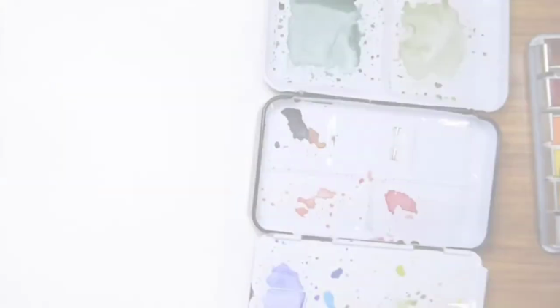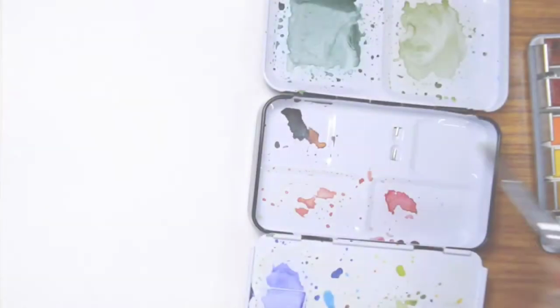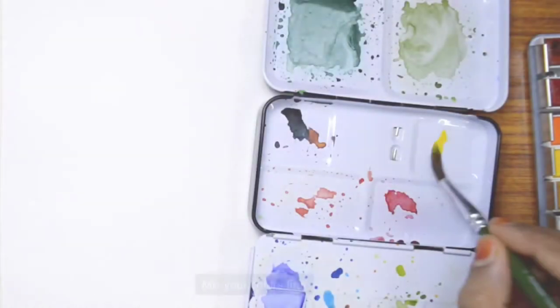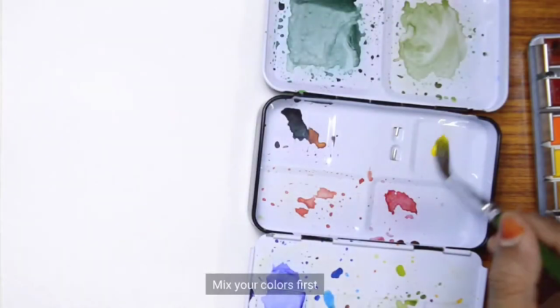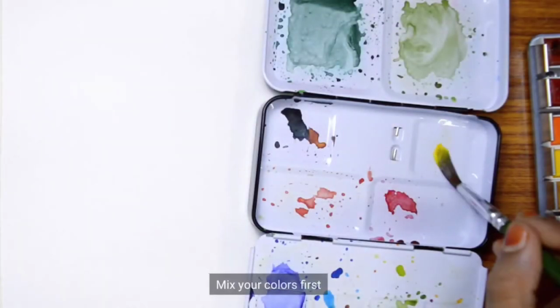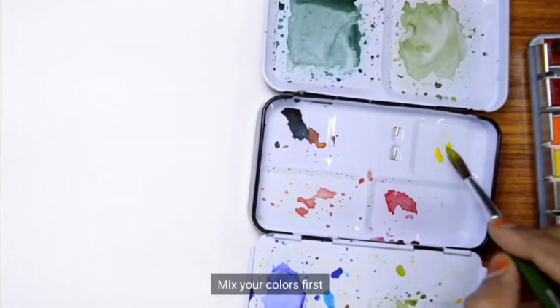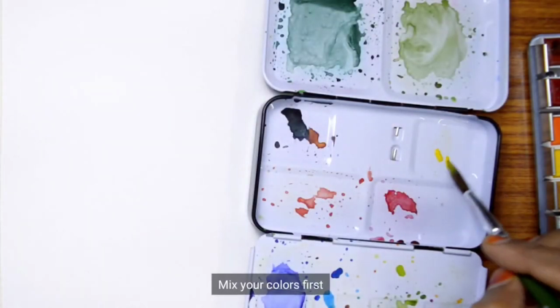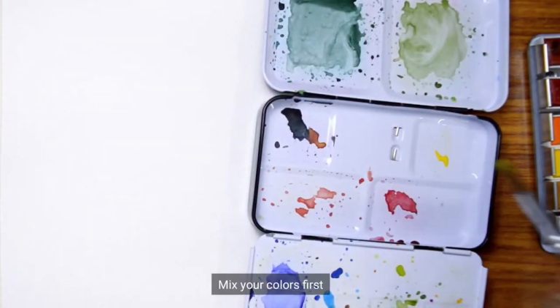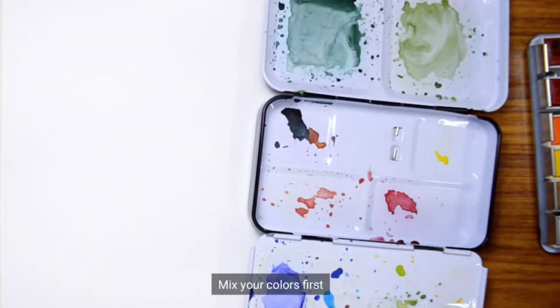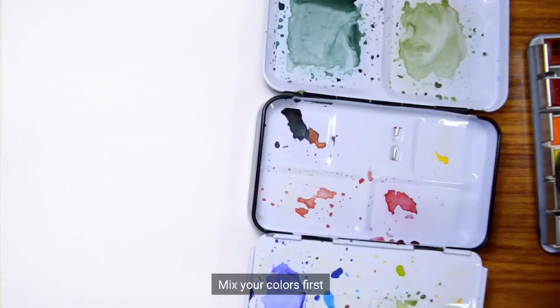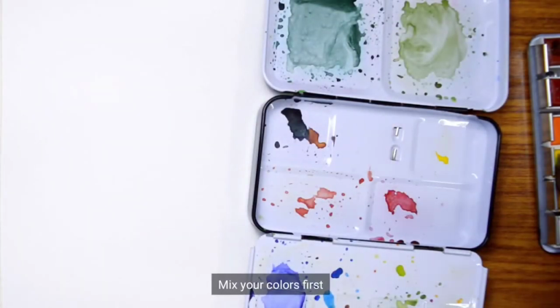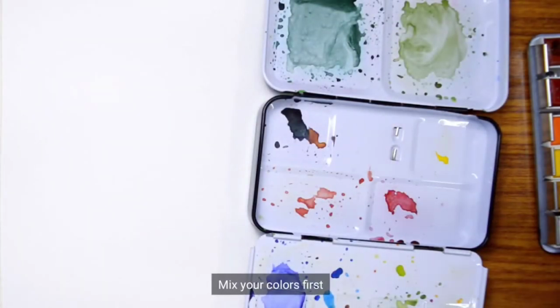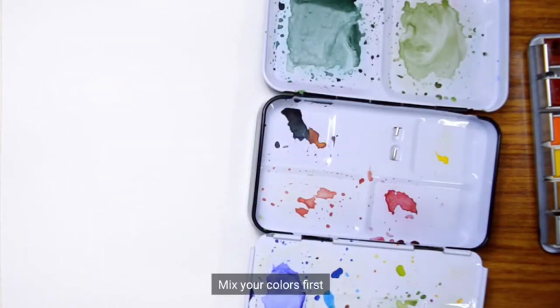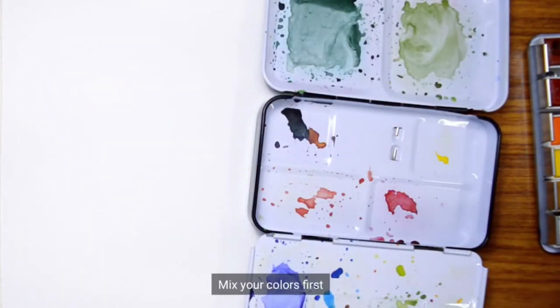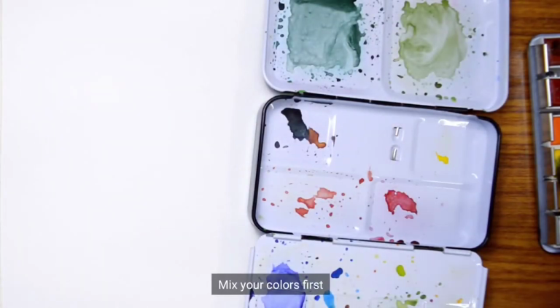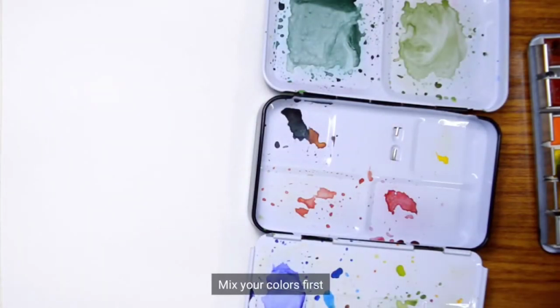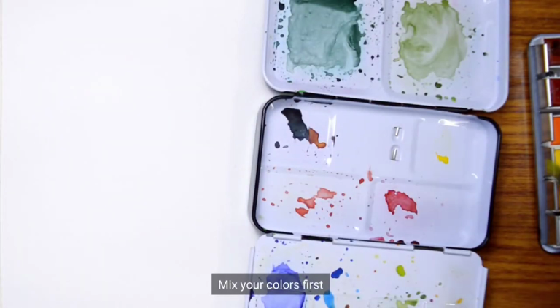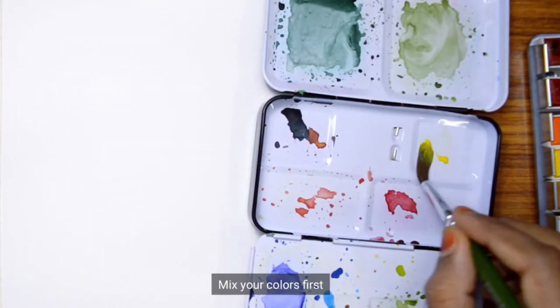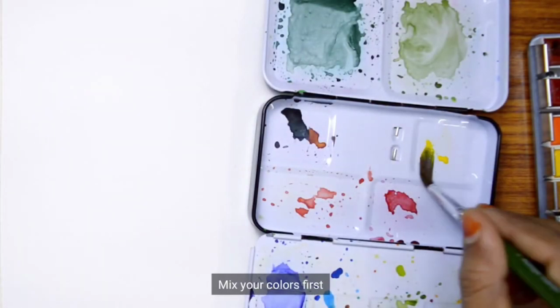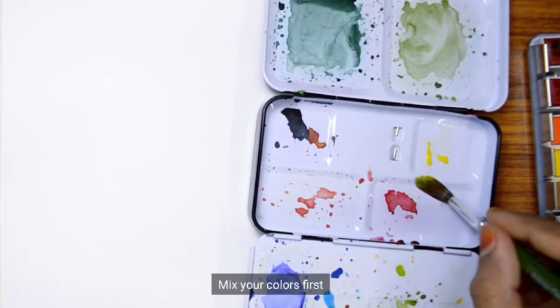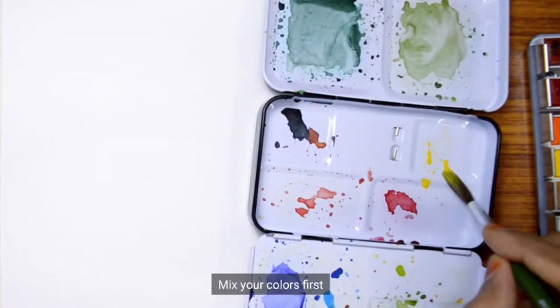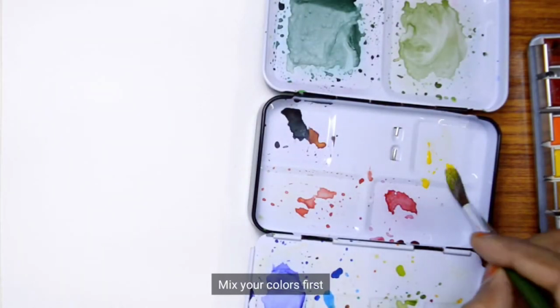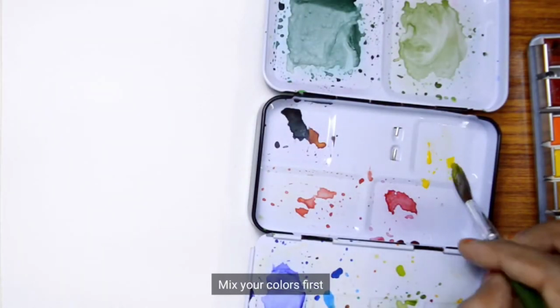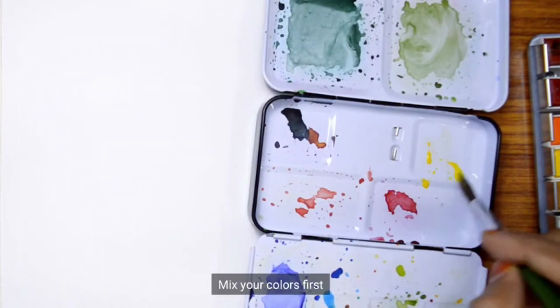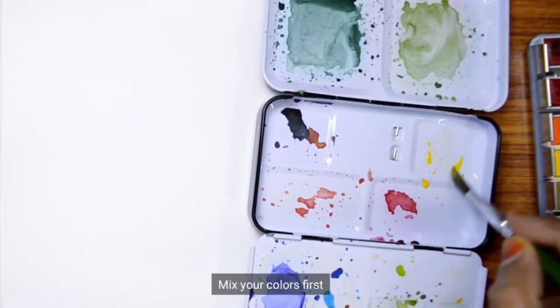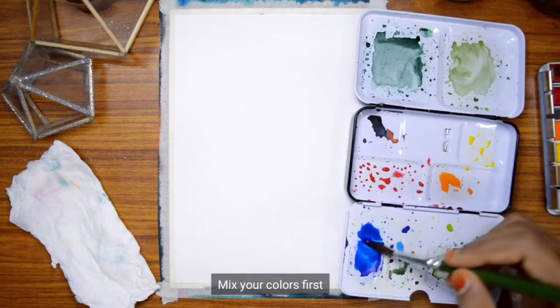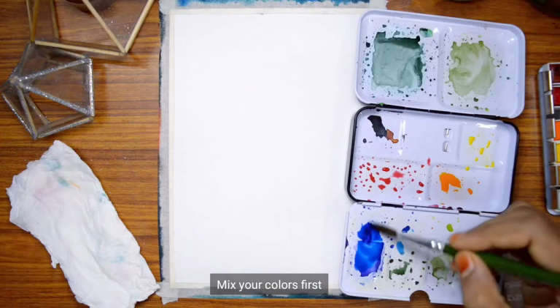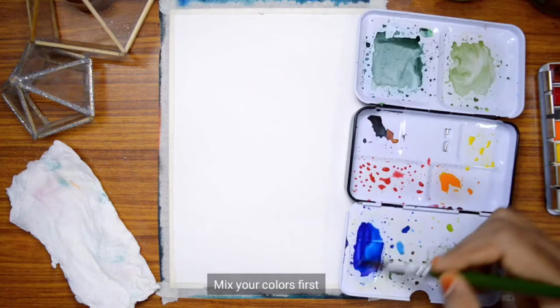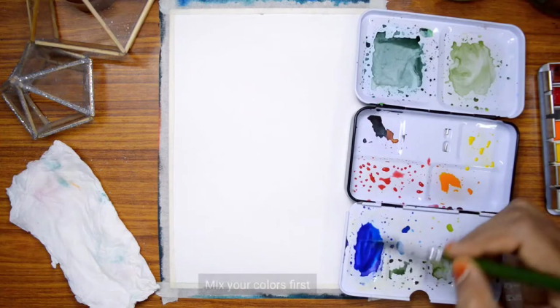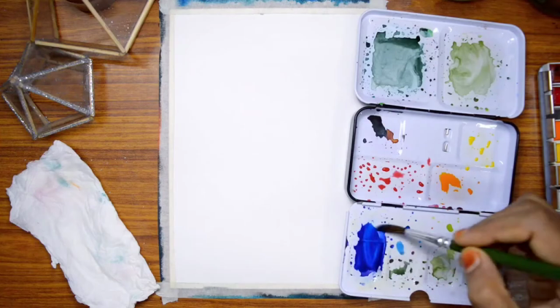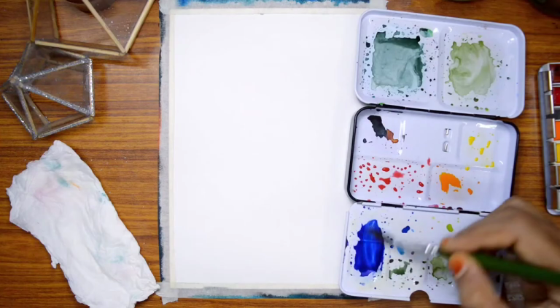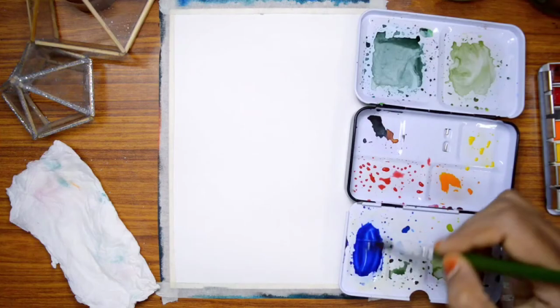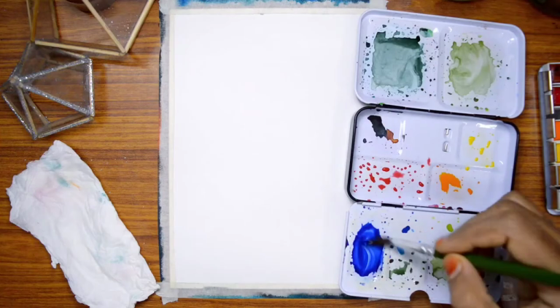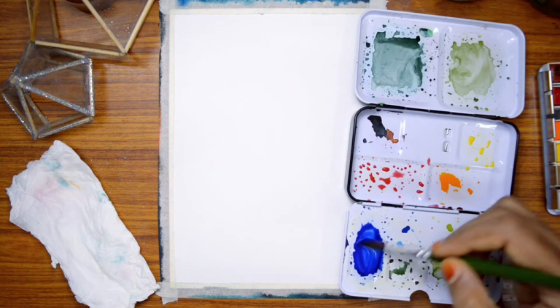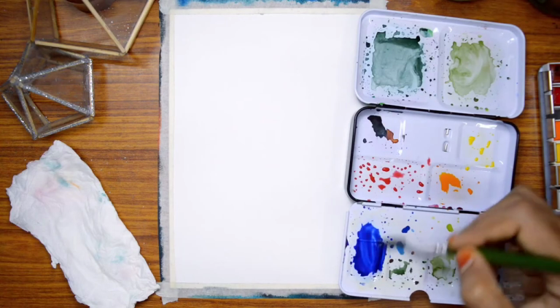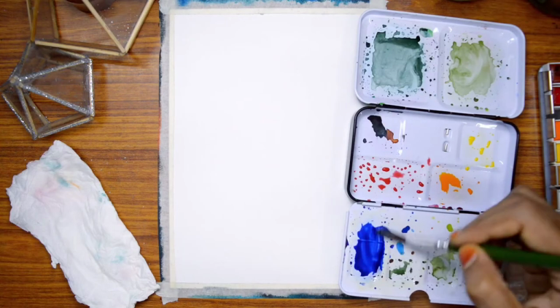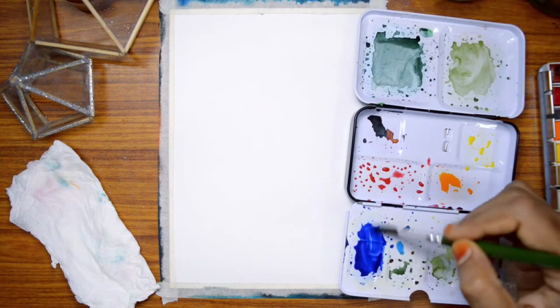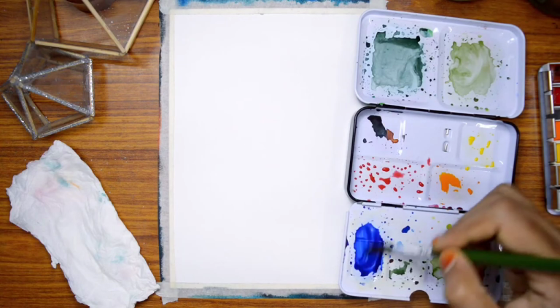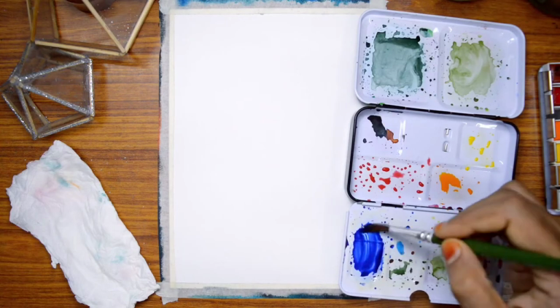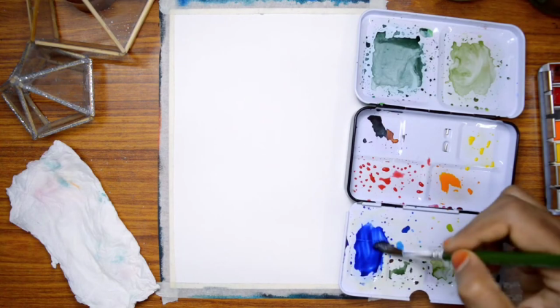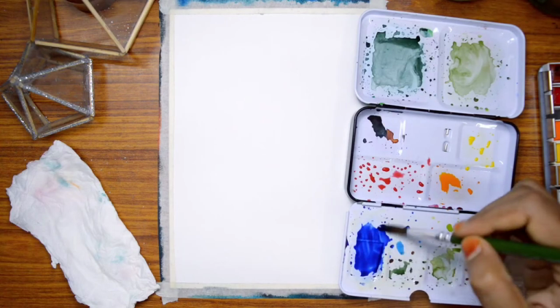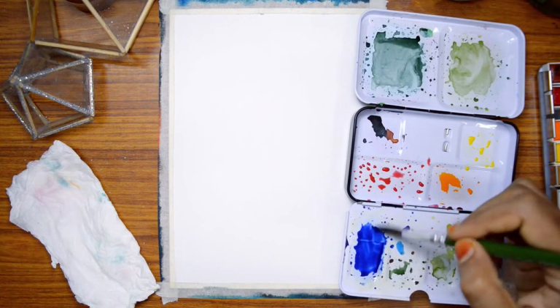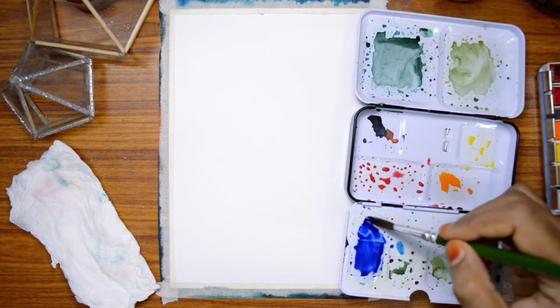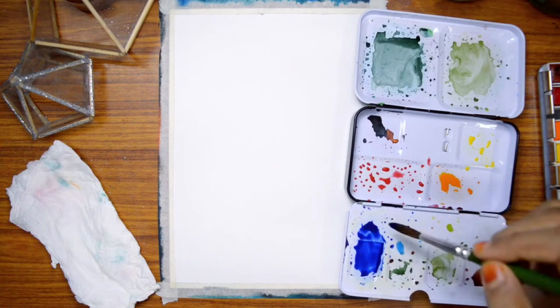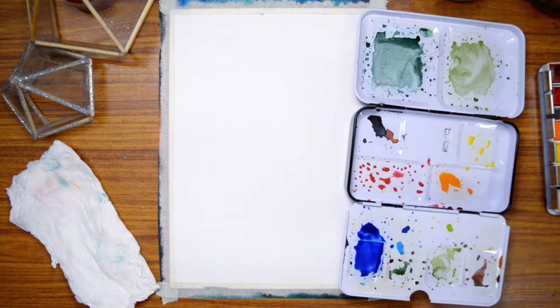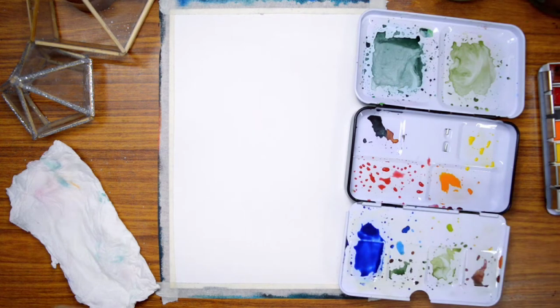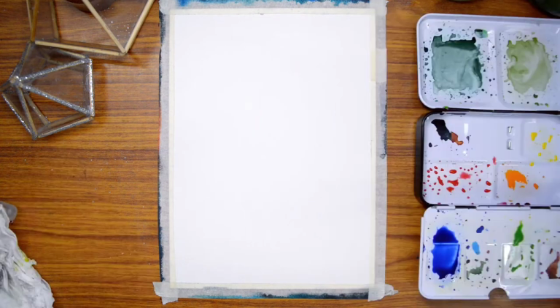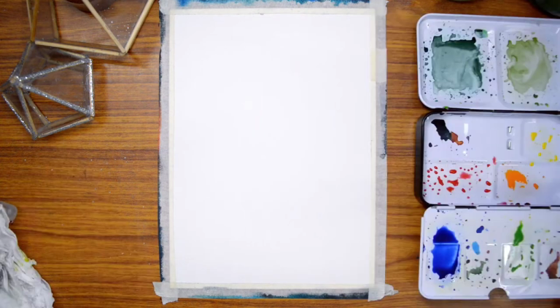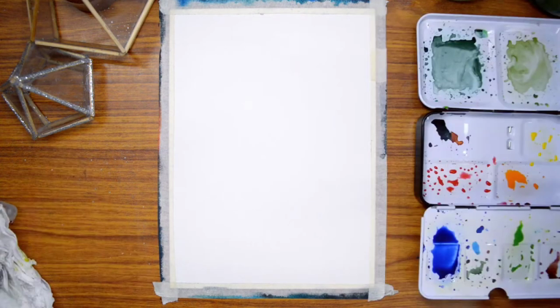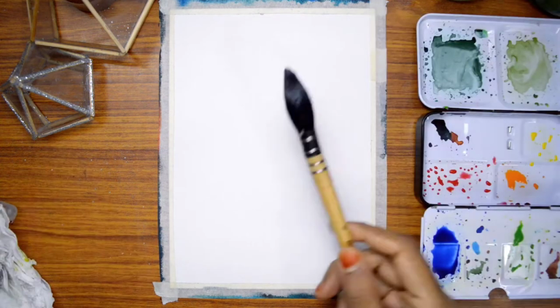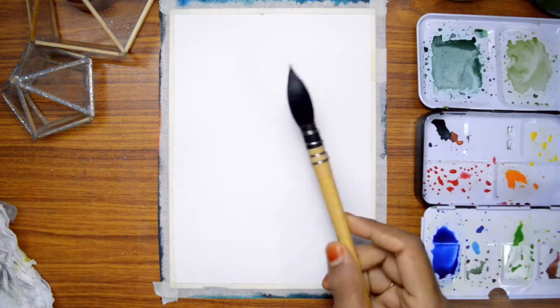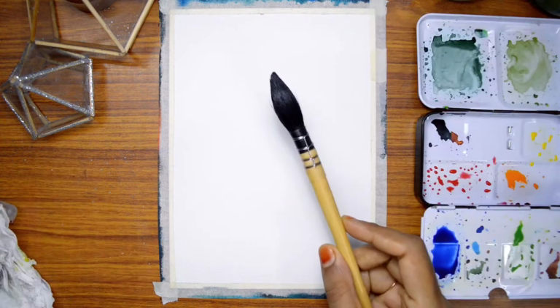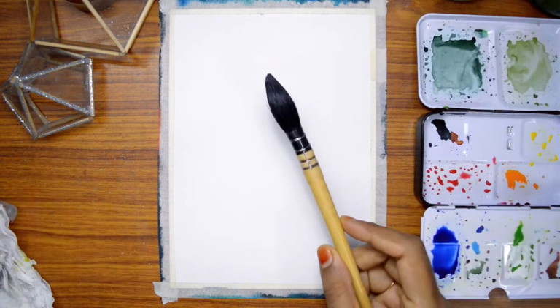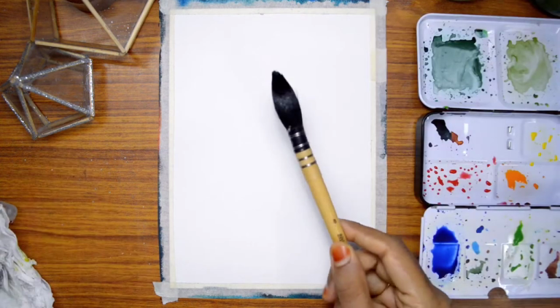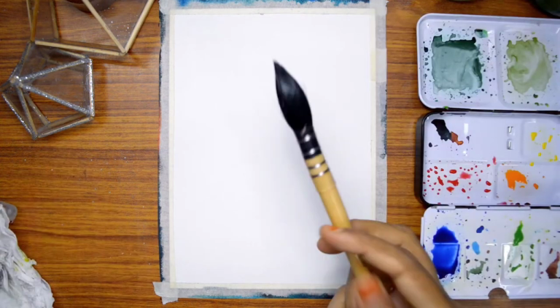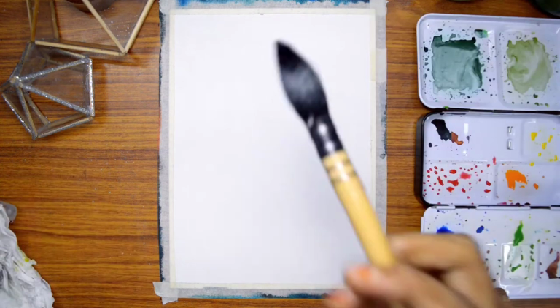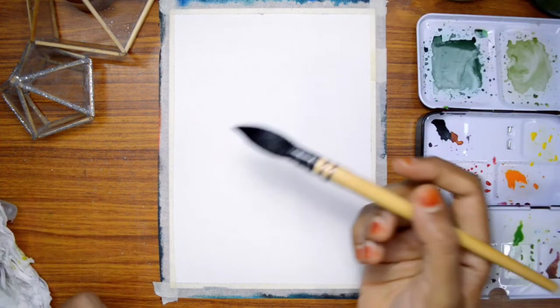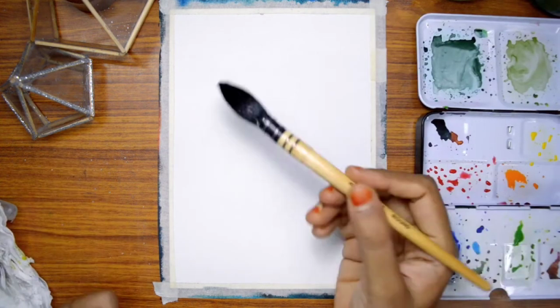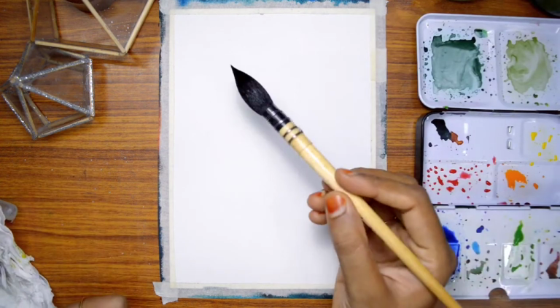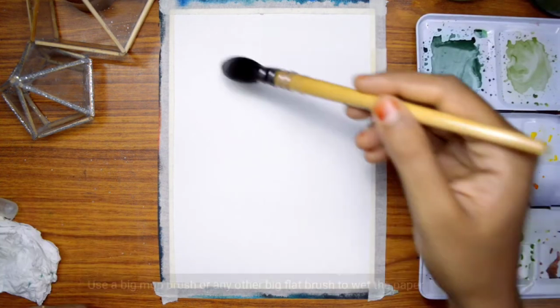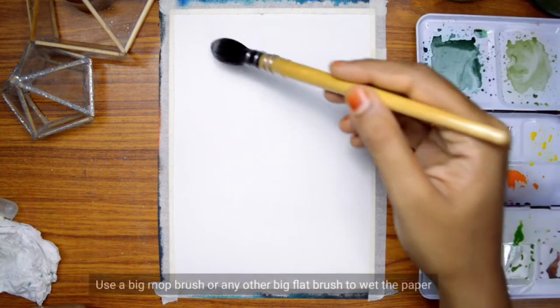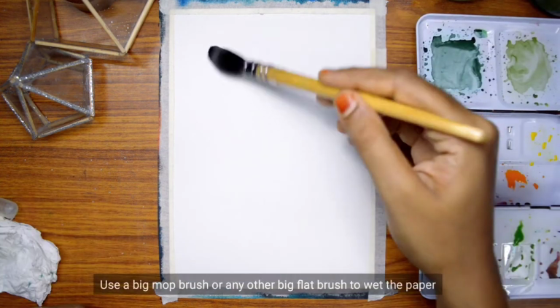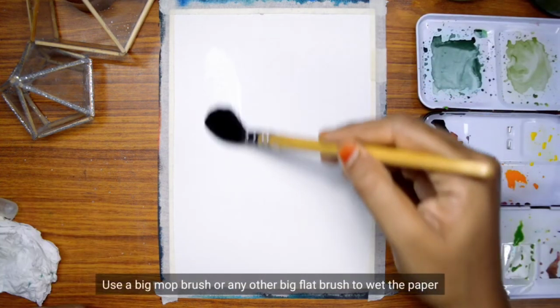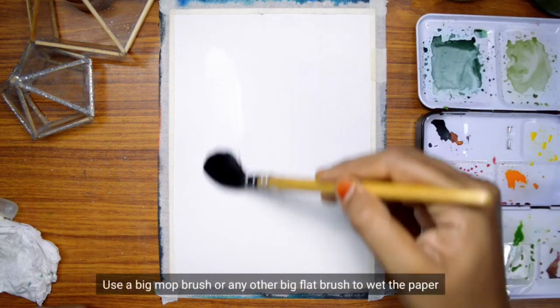First, we have the colors, the consistency, or diluted, and we will mix it.